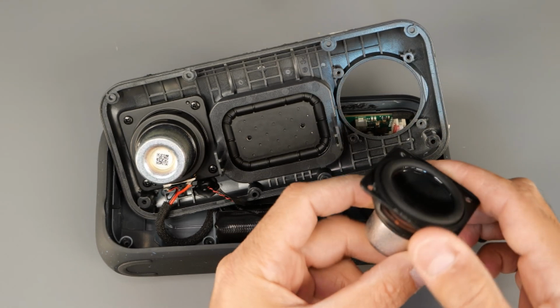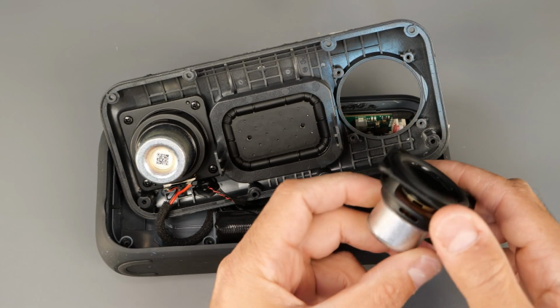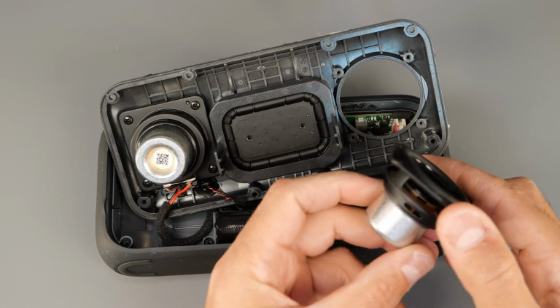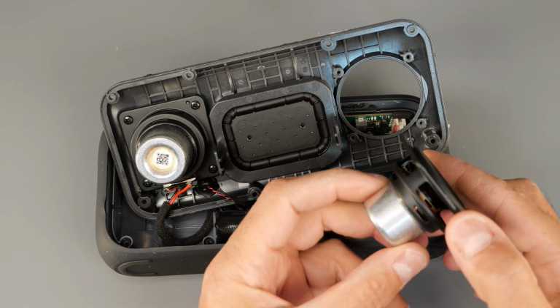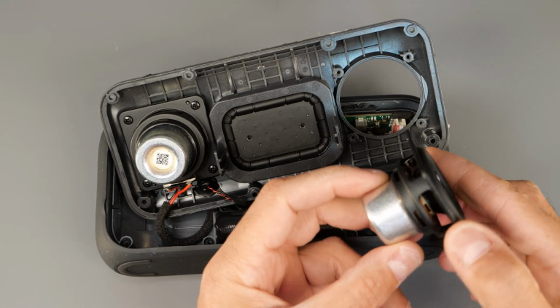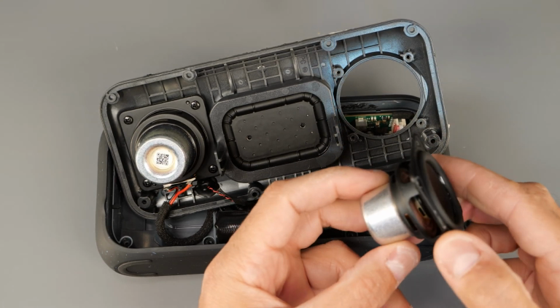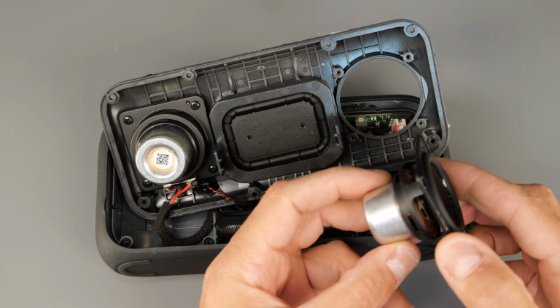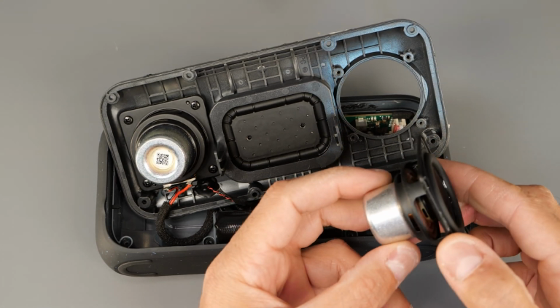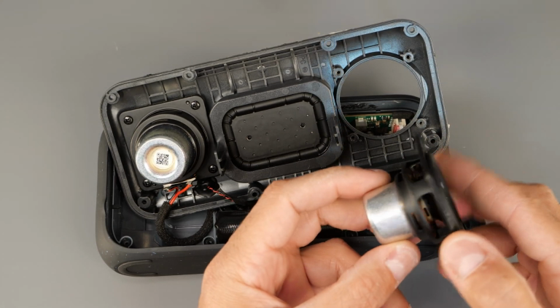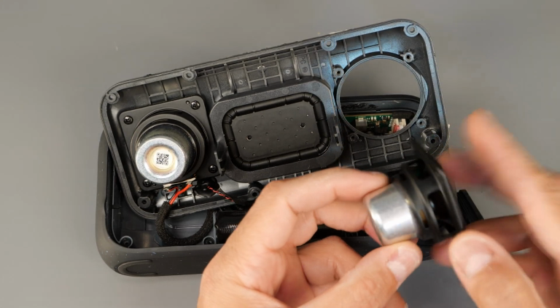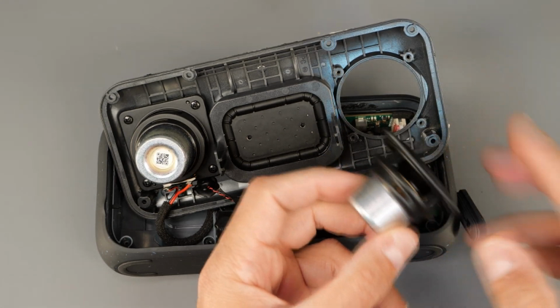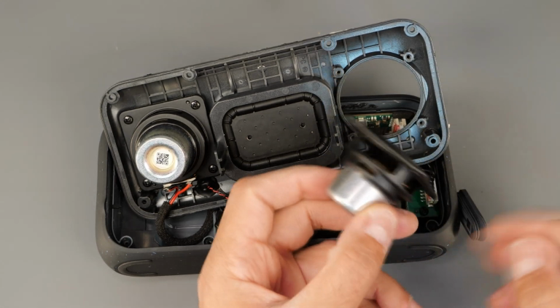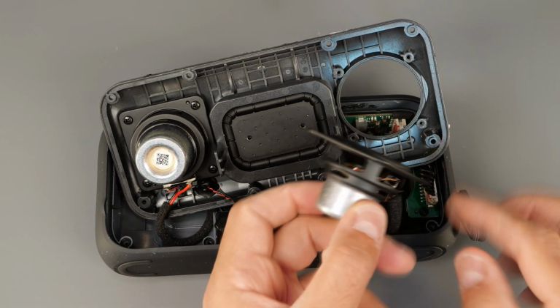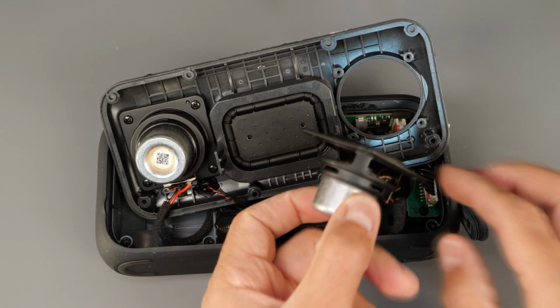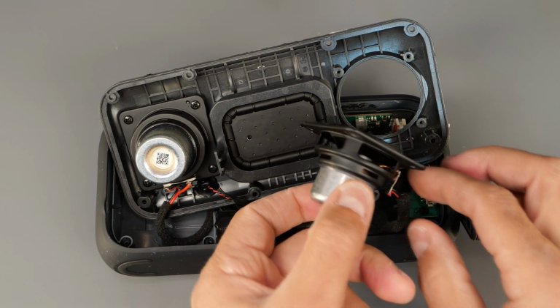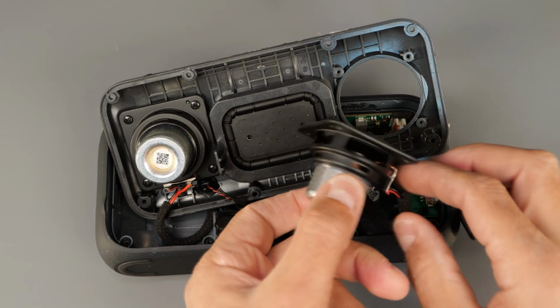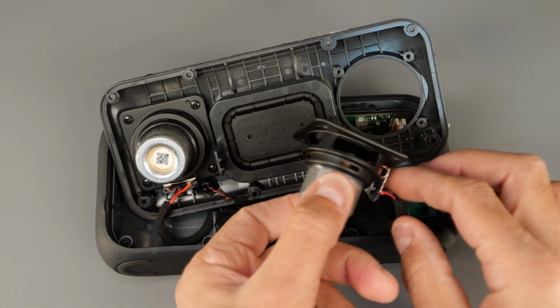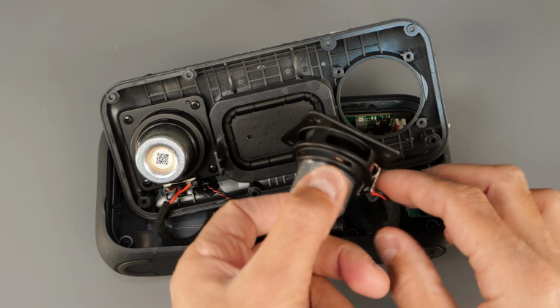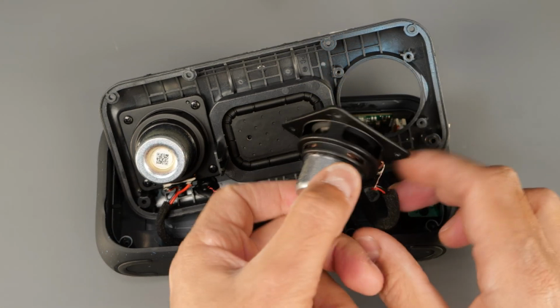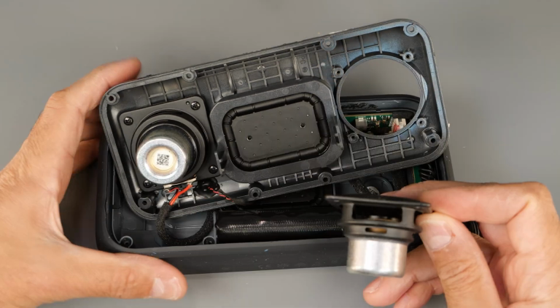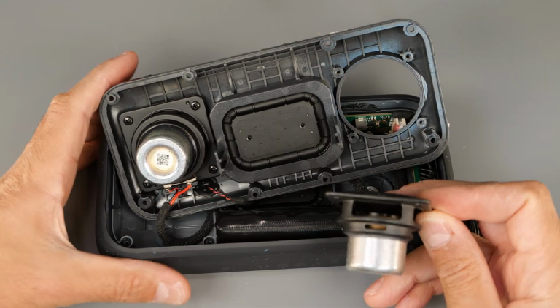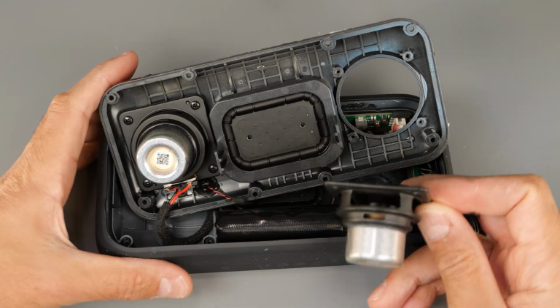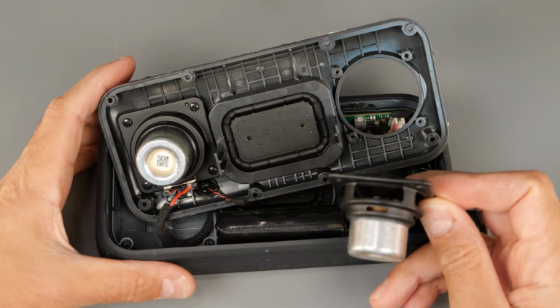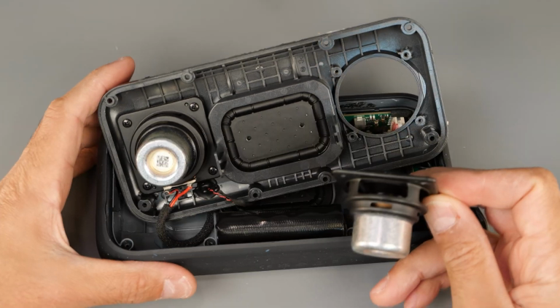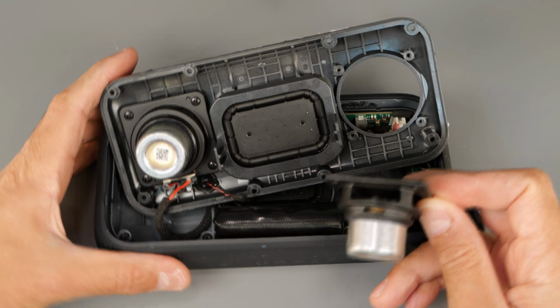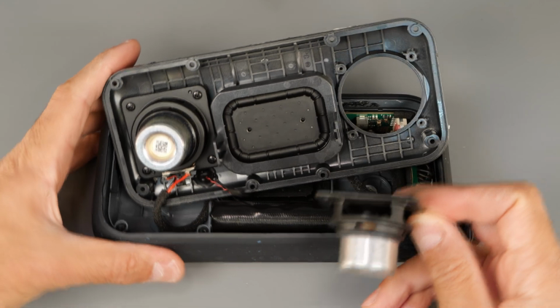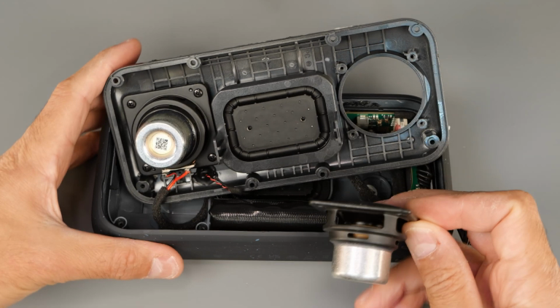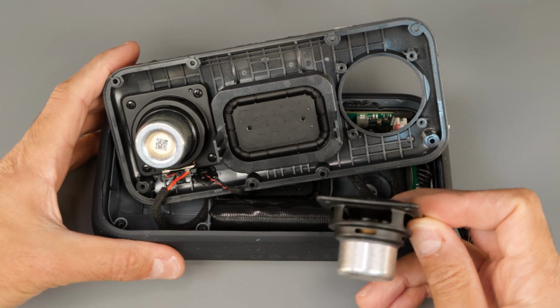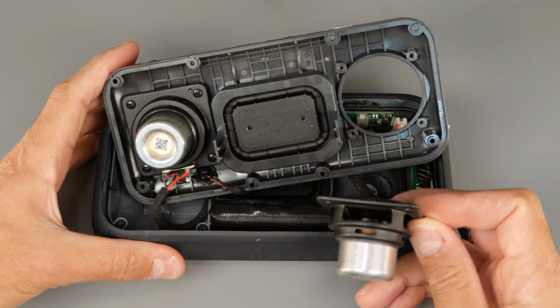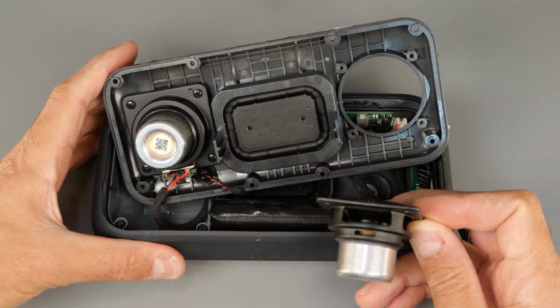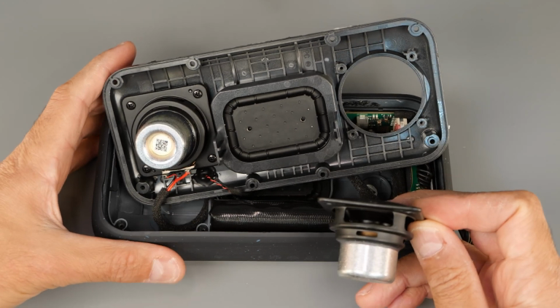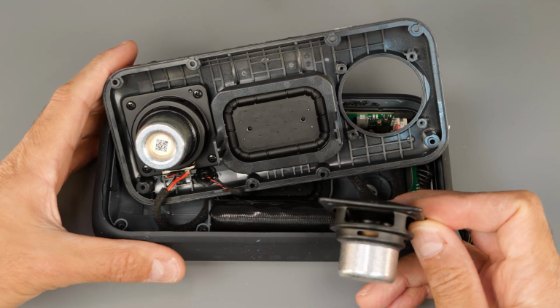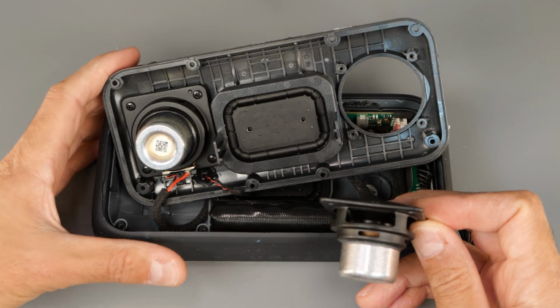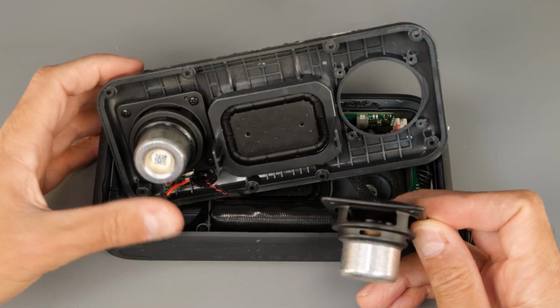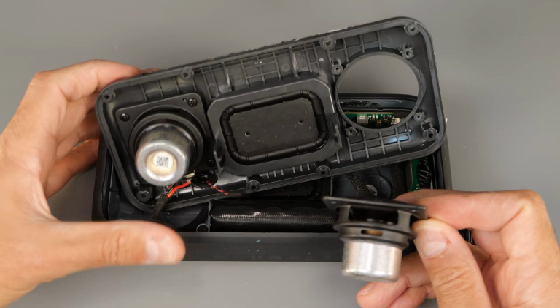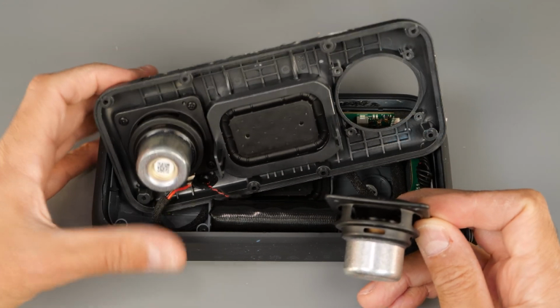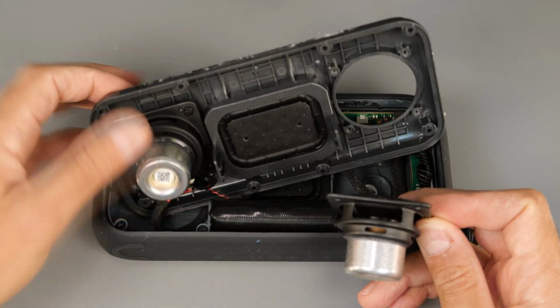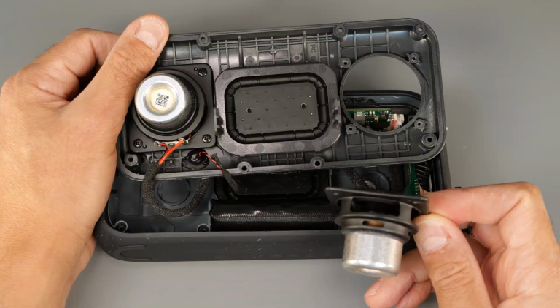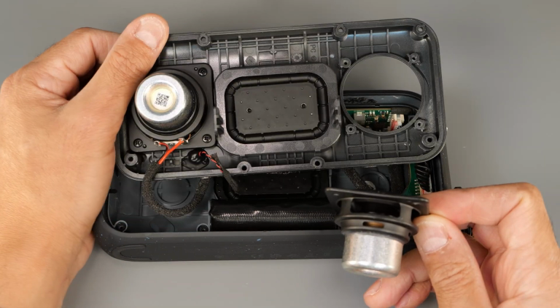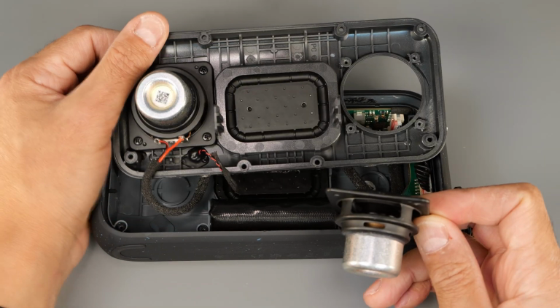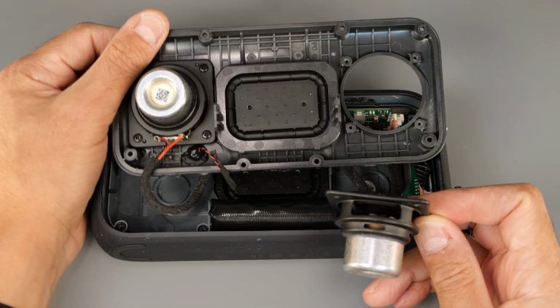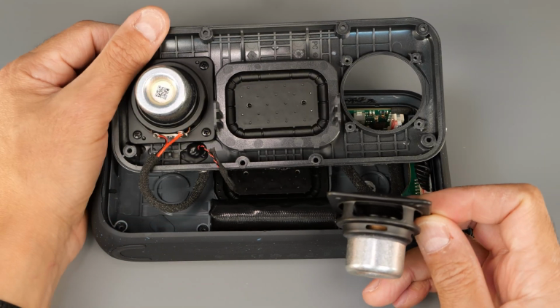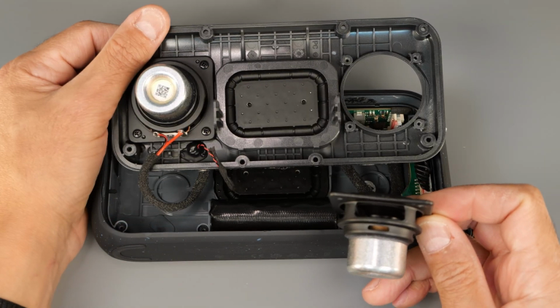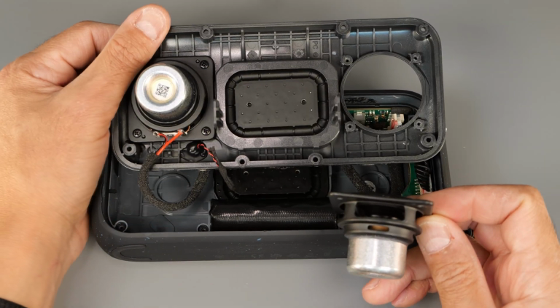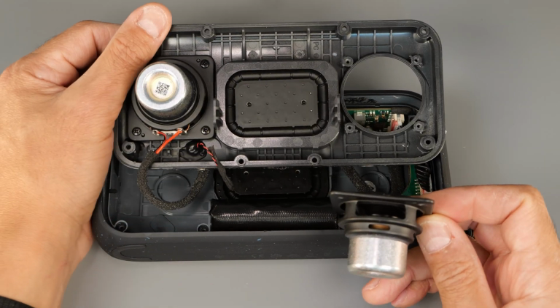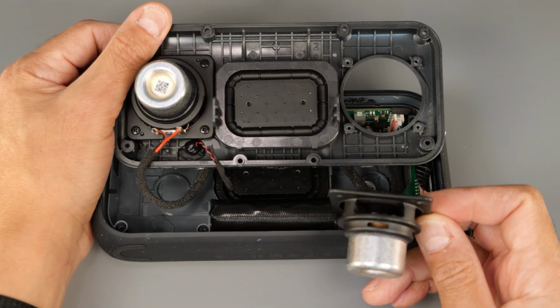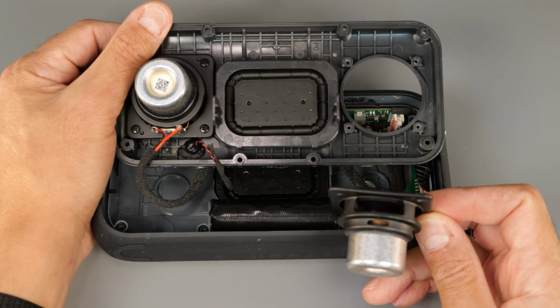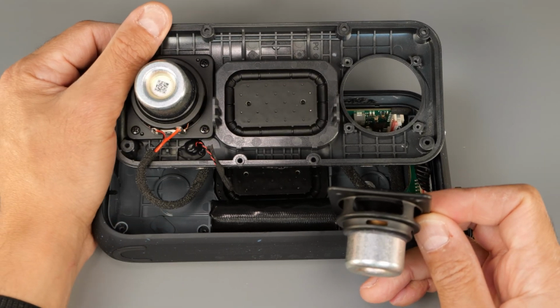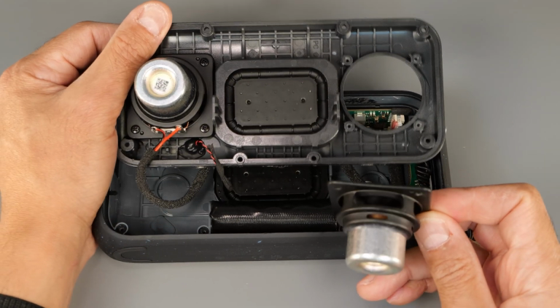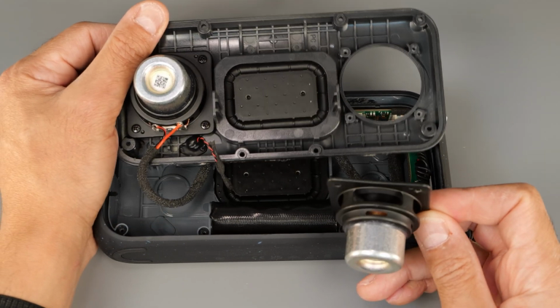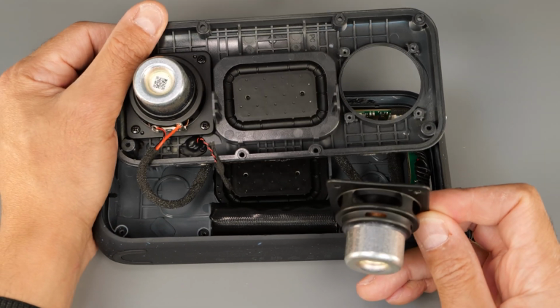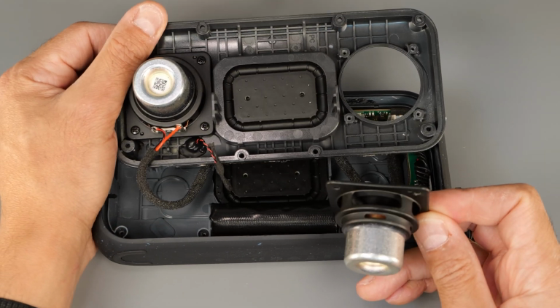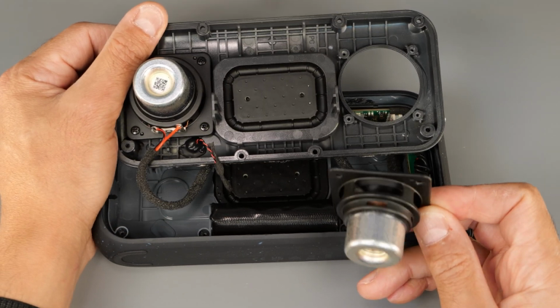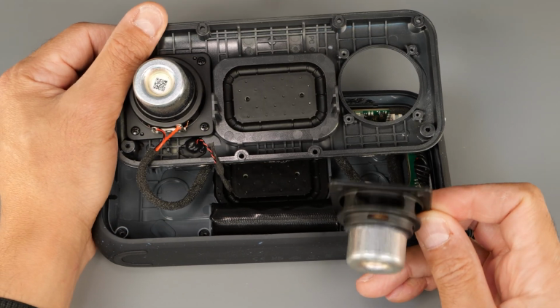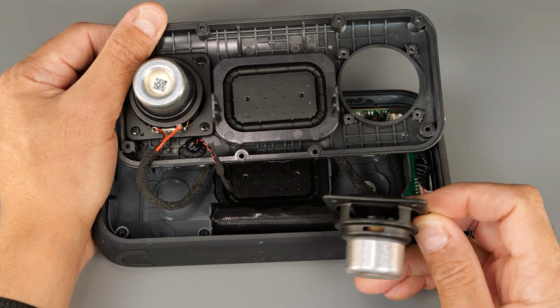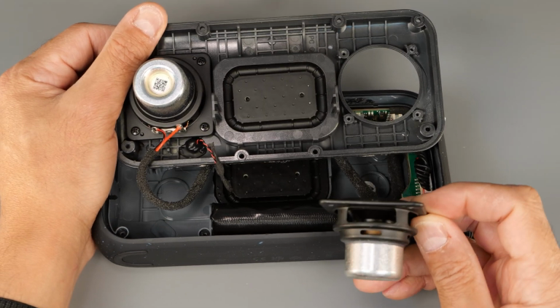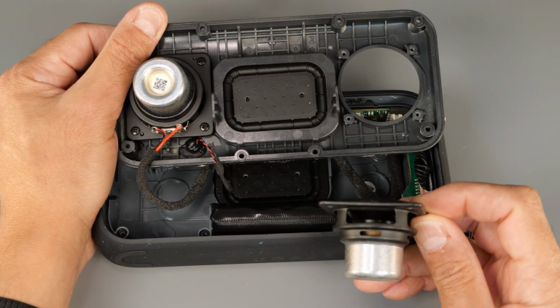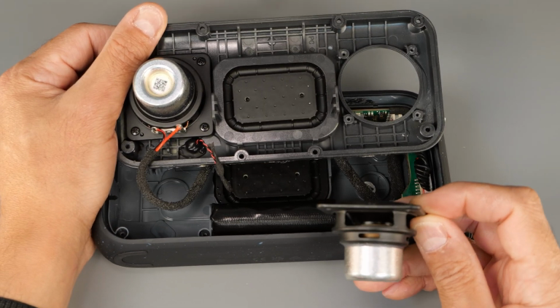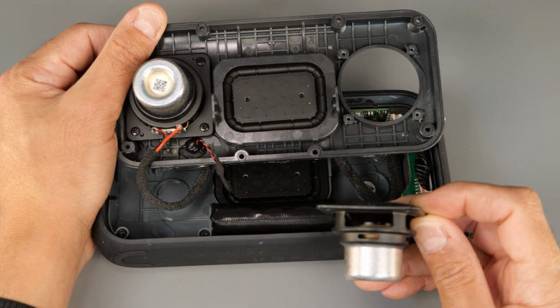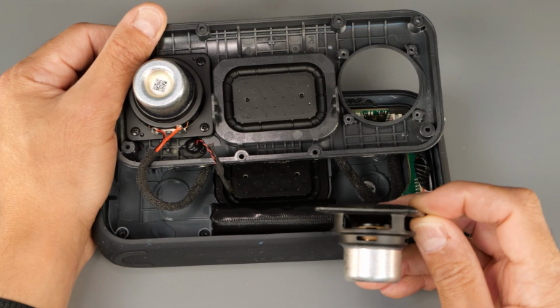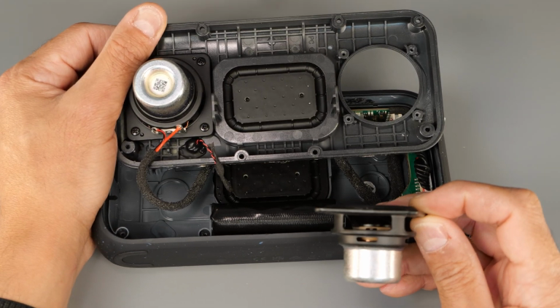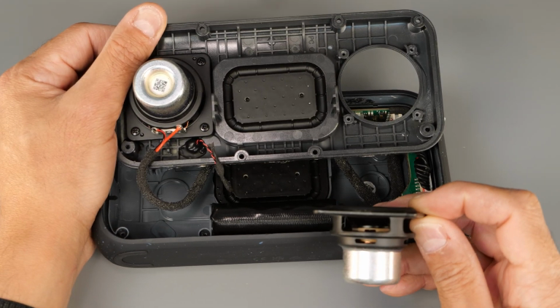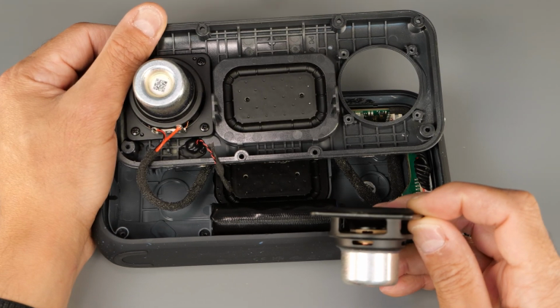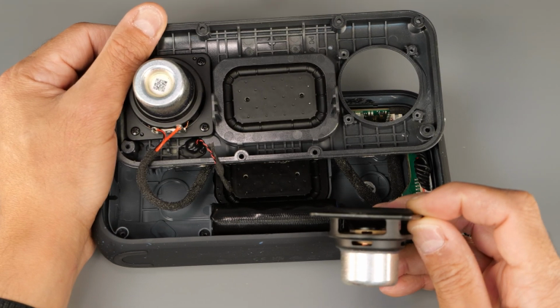Now I'm just going to have a look at the driver — I've removed the screws. Wow, even after removing the screws it's quite difficult to pull out. I guess the reason for that is because it's waterproof, so it's got some rubber here stuck to the front. That's good to know.